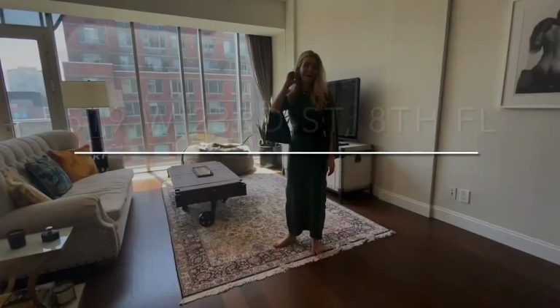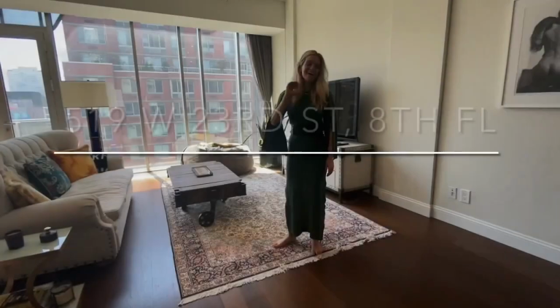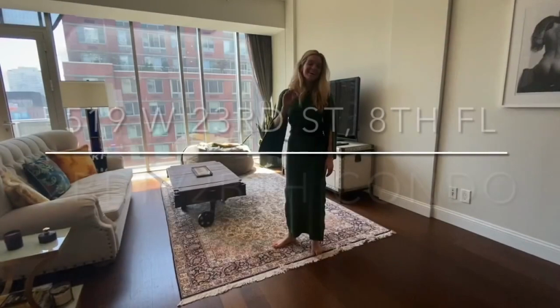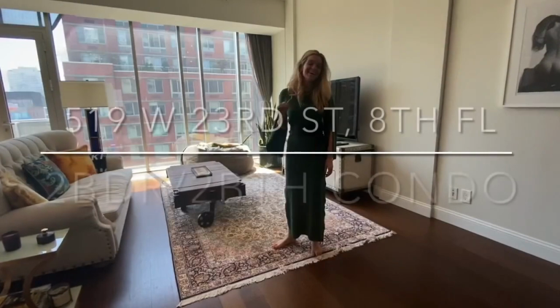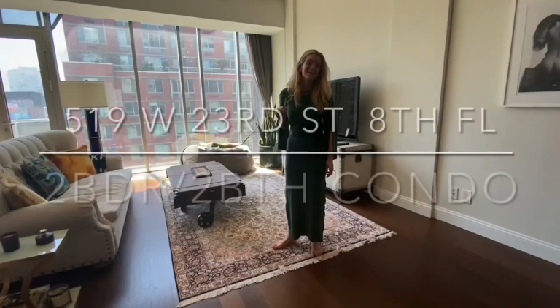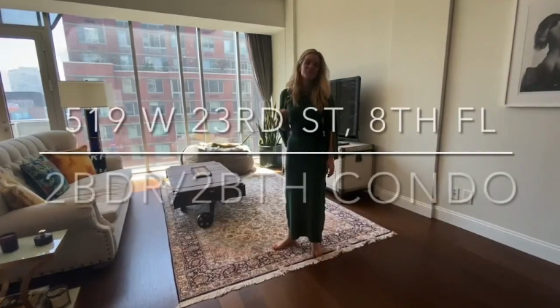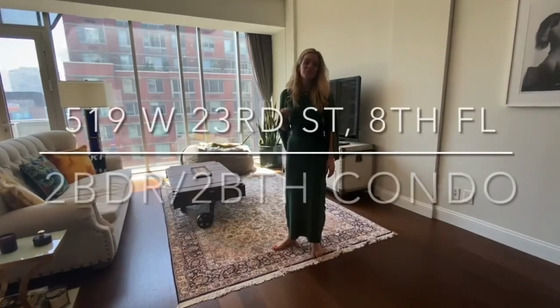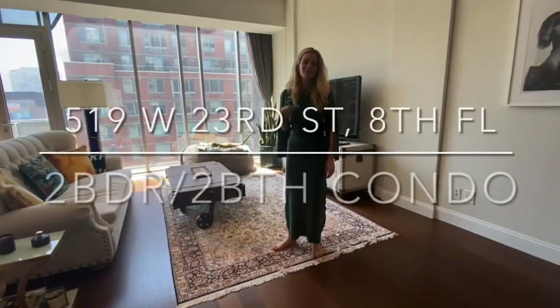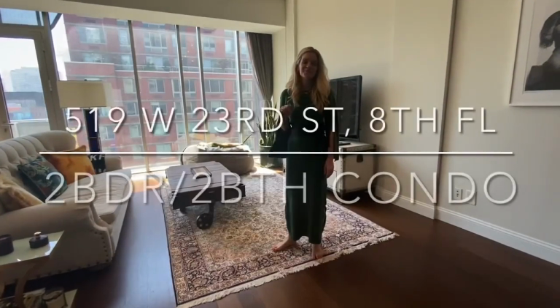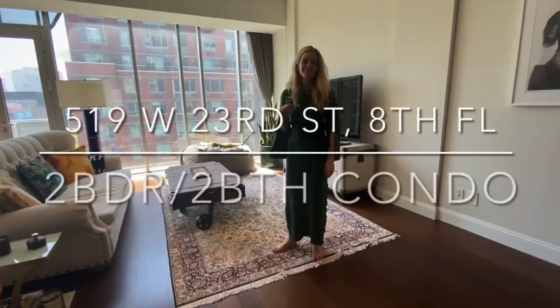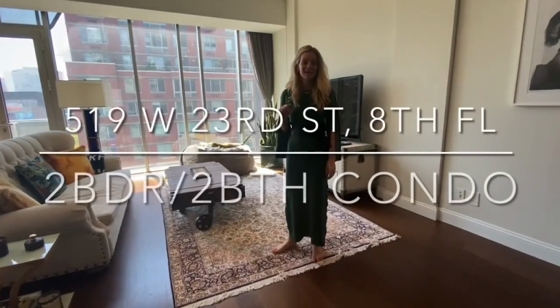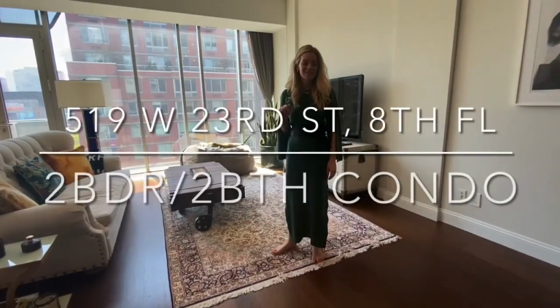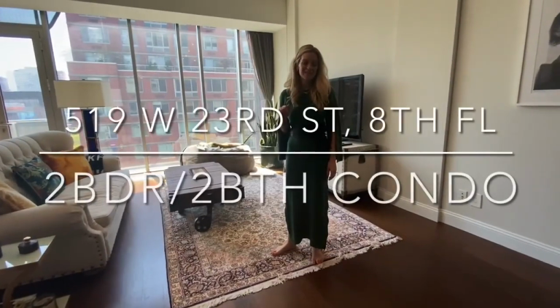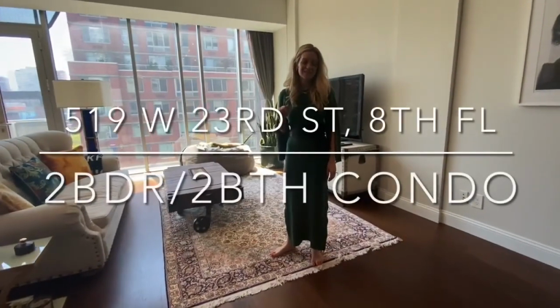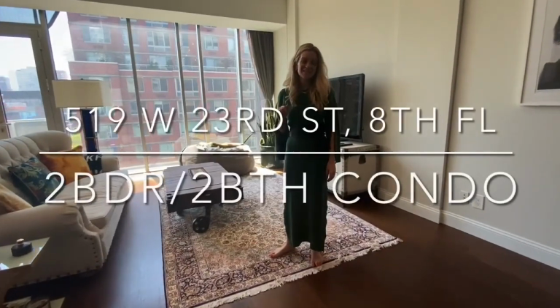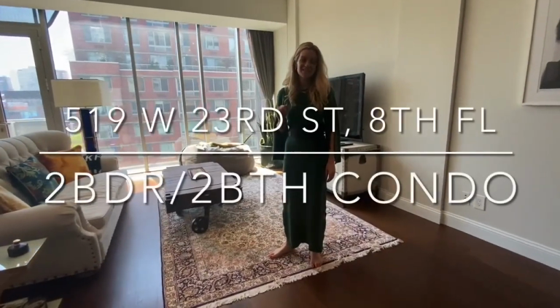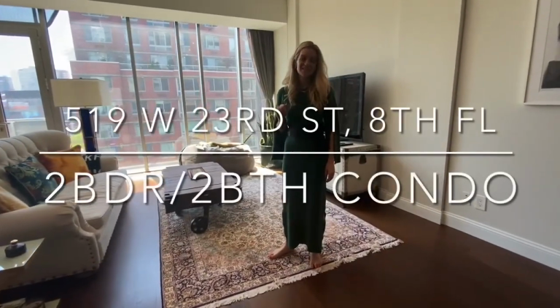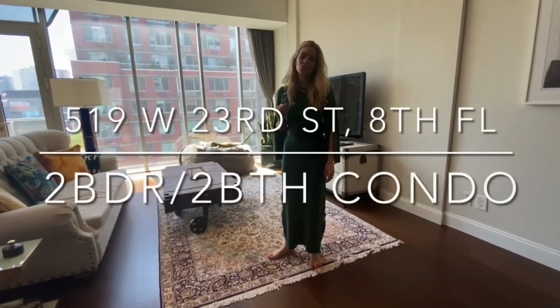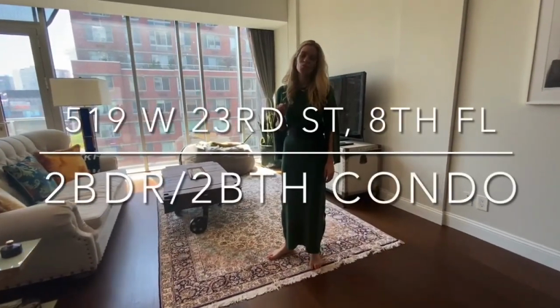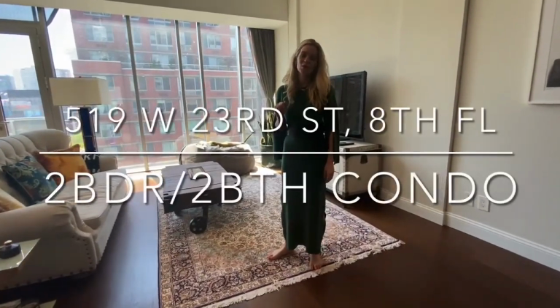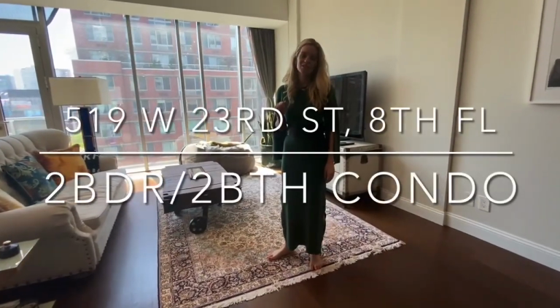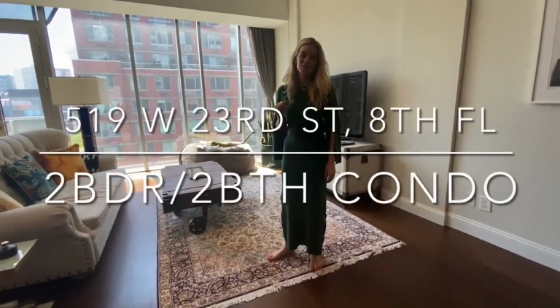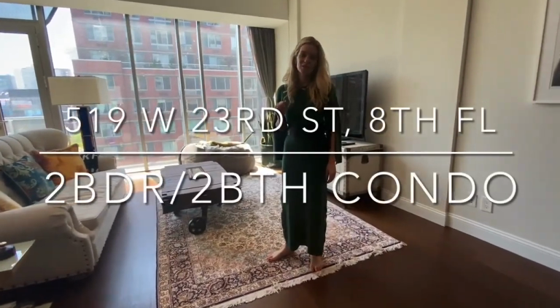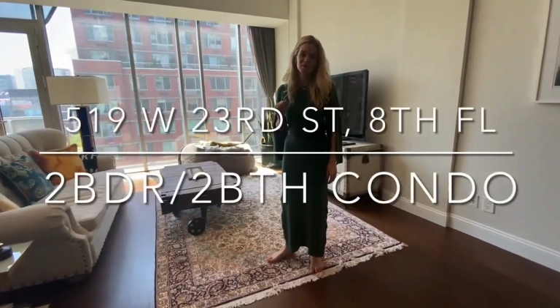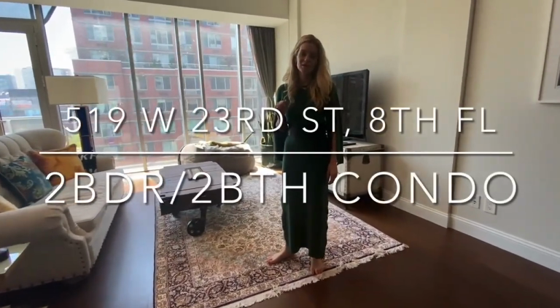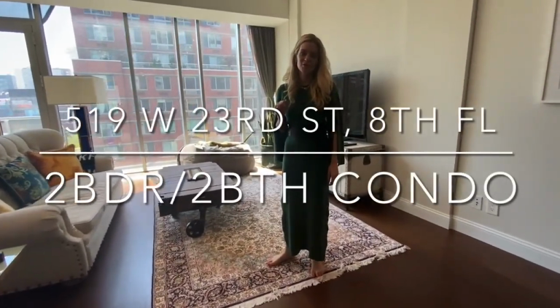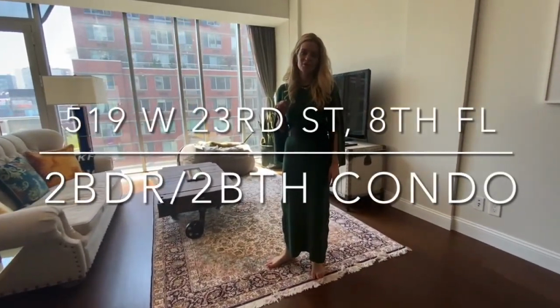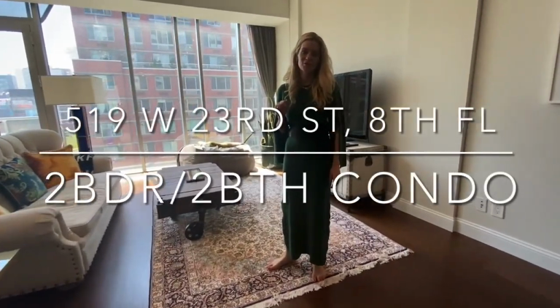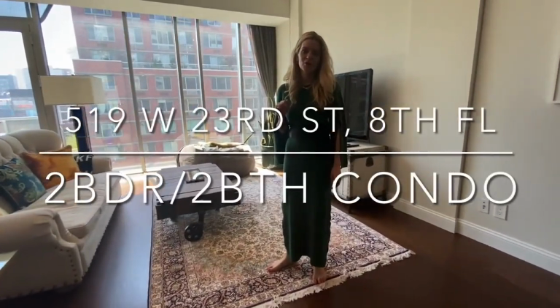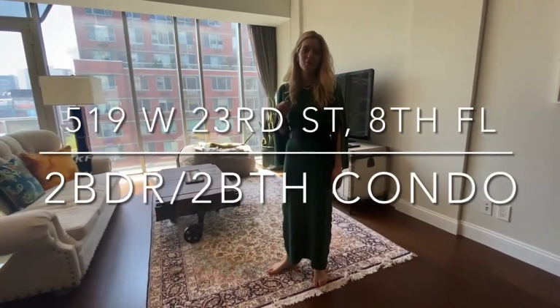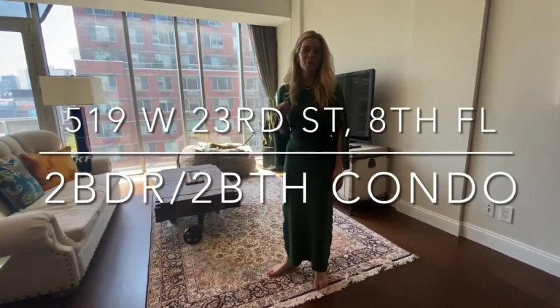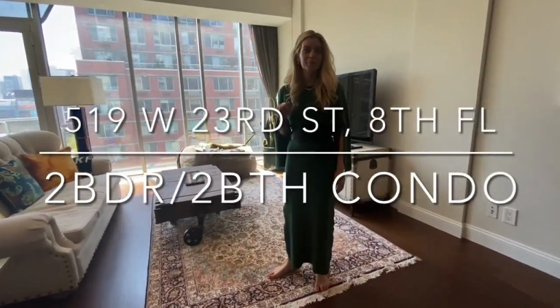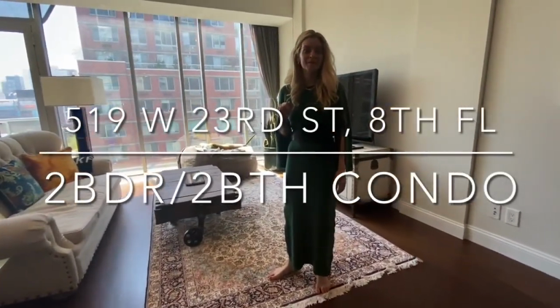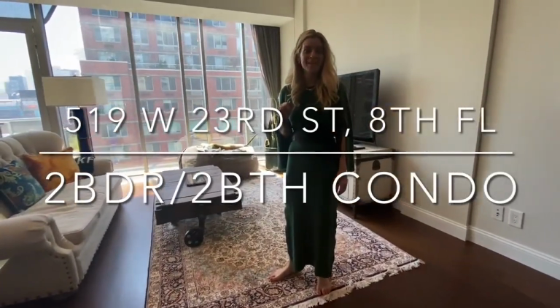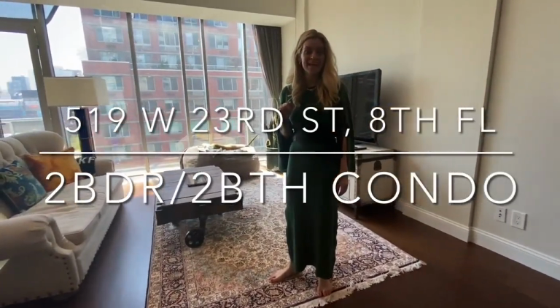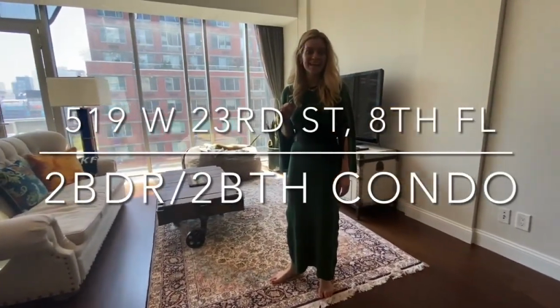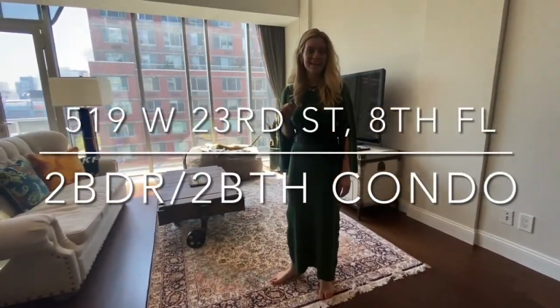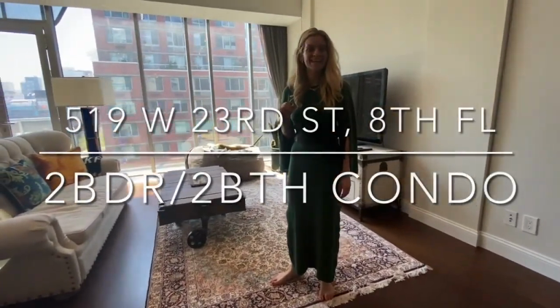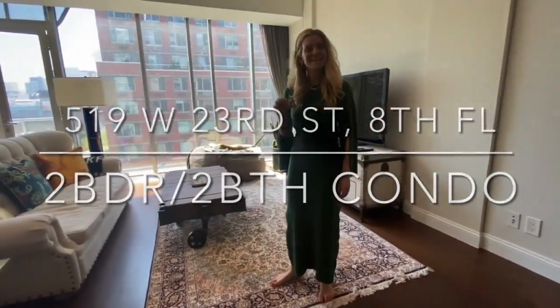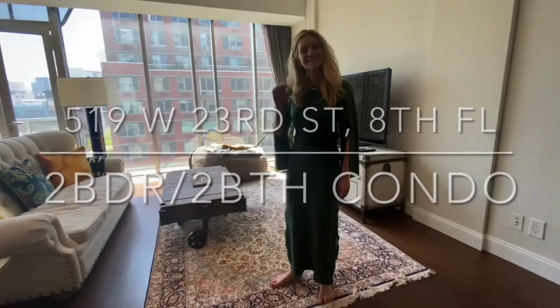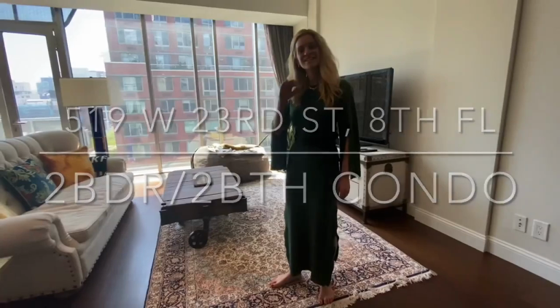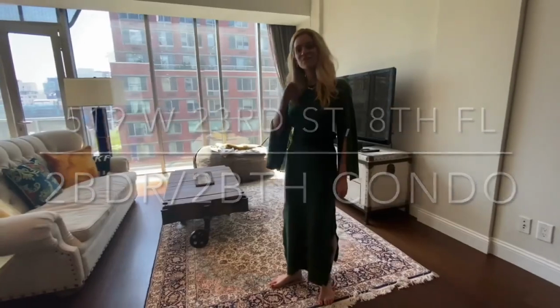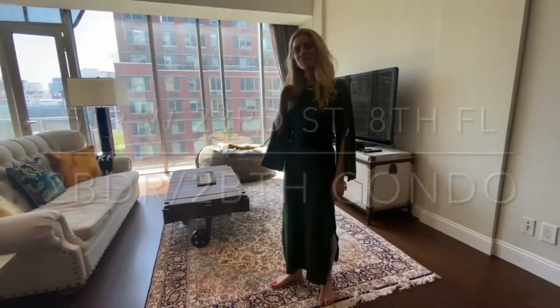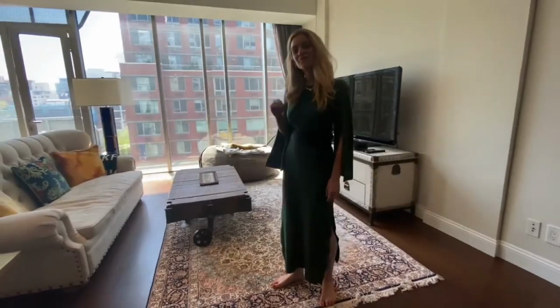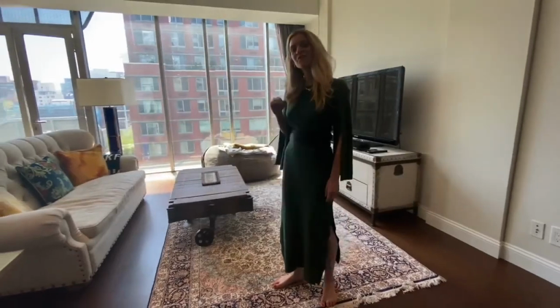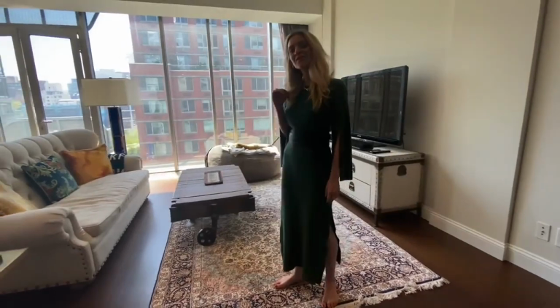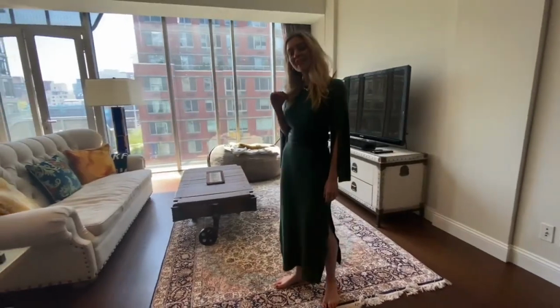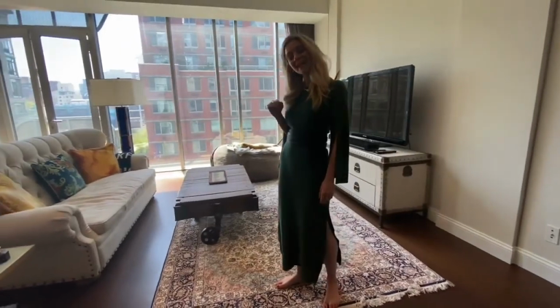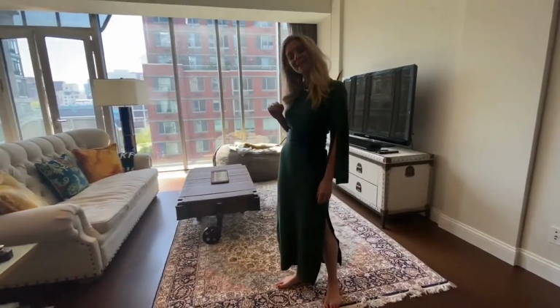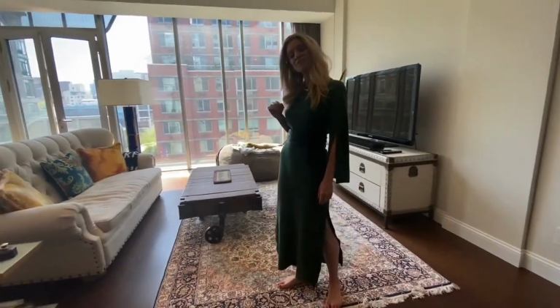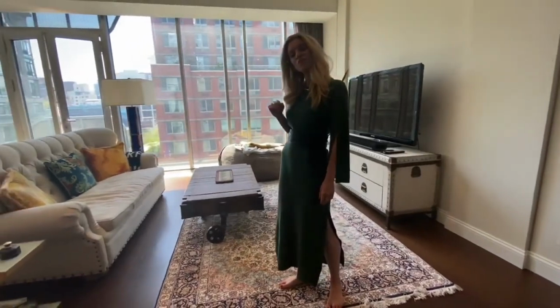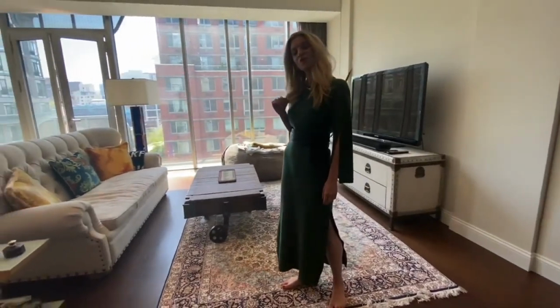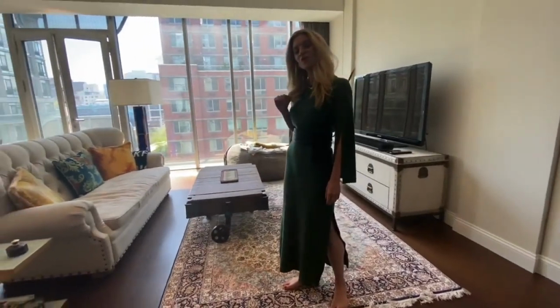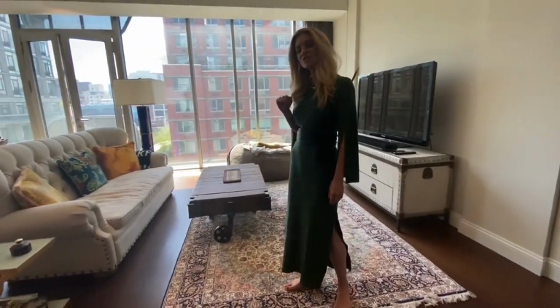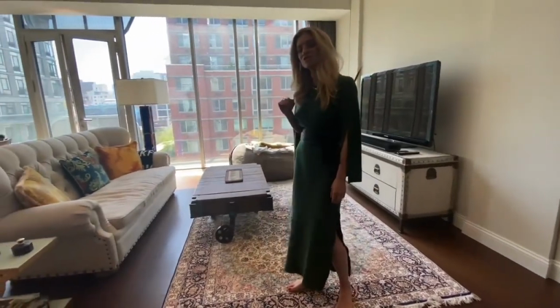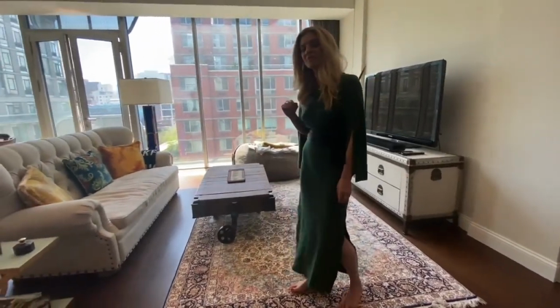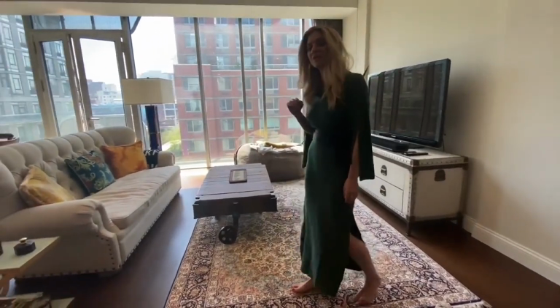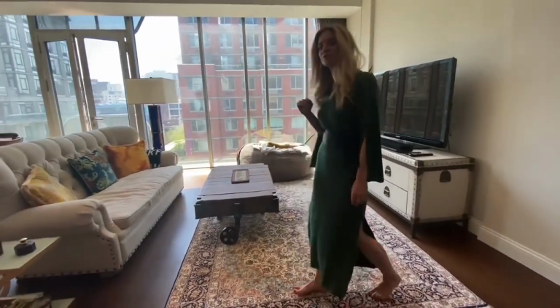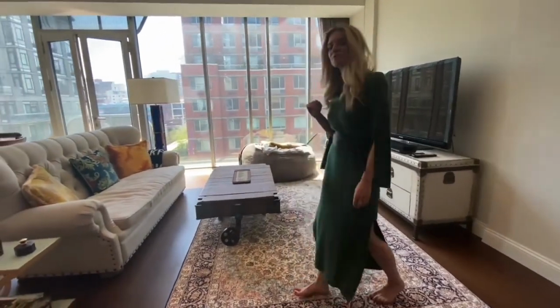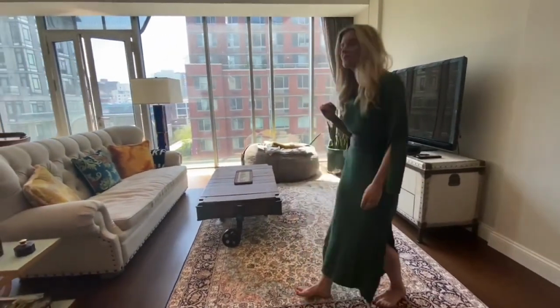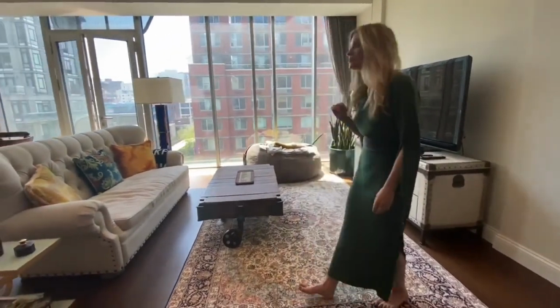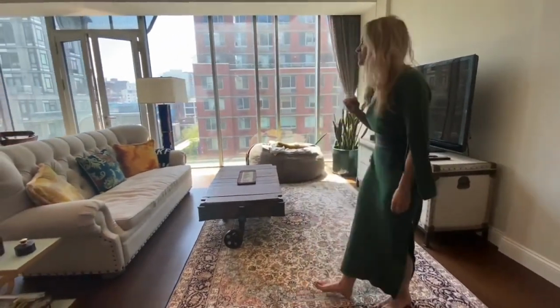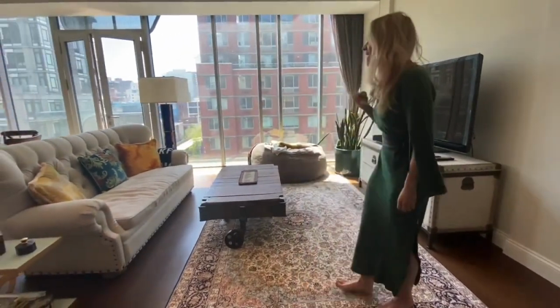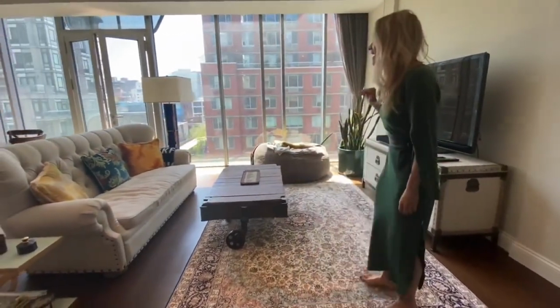Hi and welcome to 519 West 23rd, apartment 8. This is a full 8th floor, two bedroom, two bath.